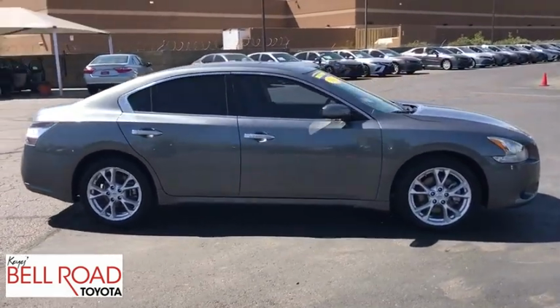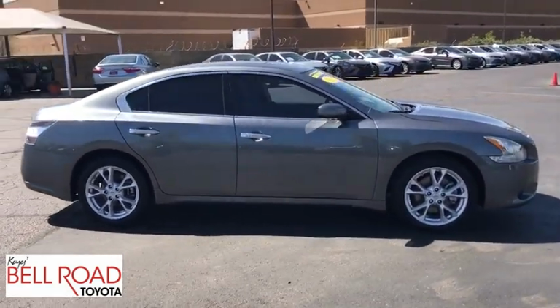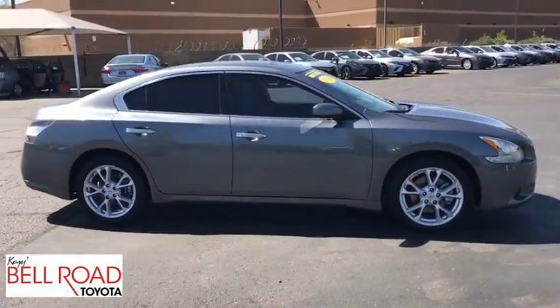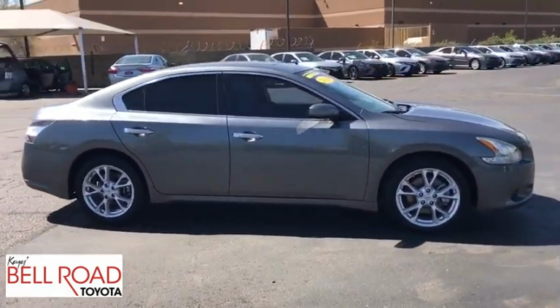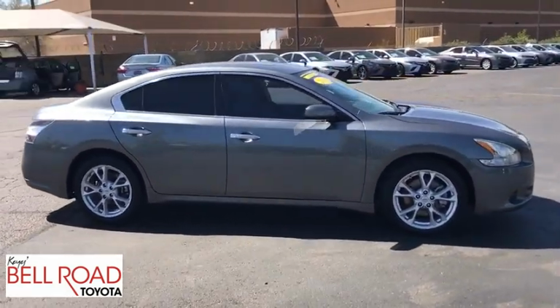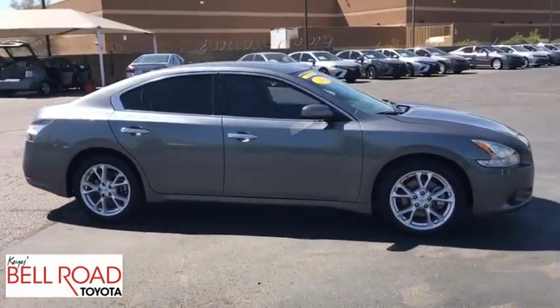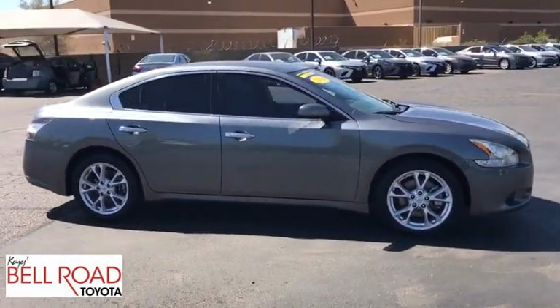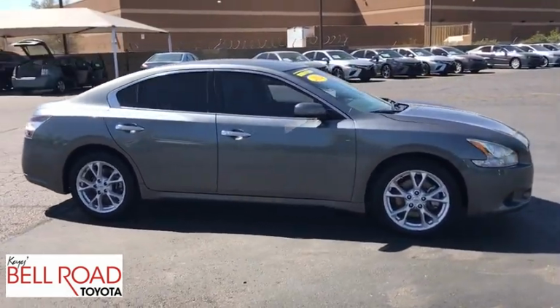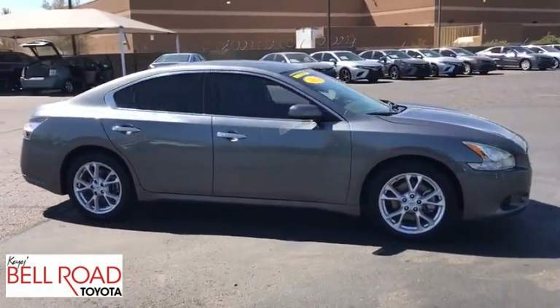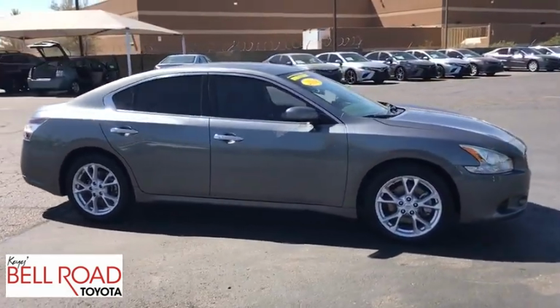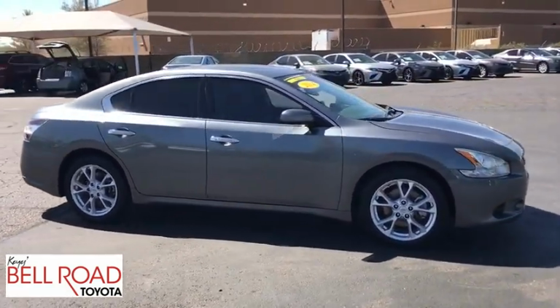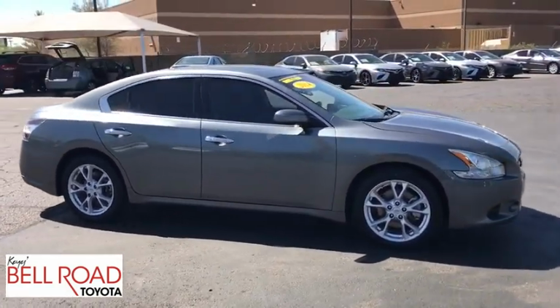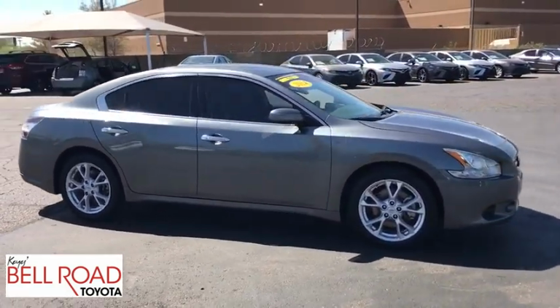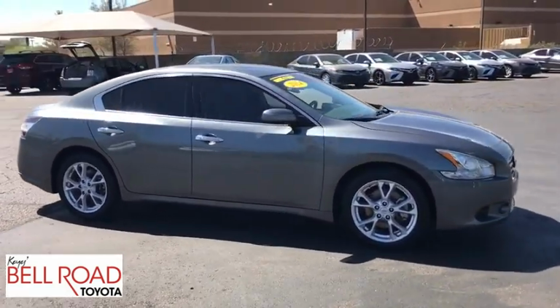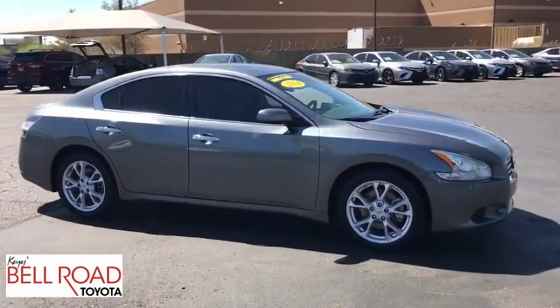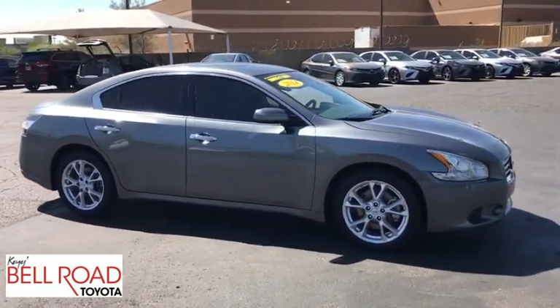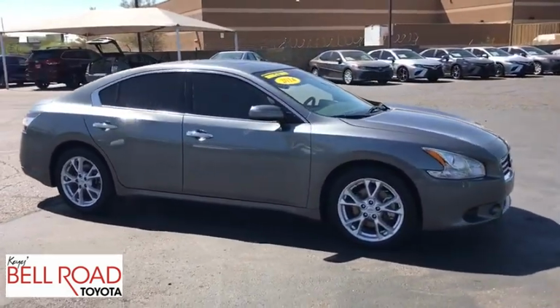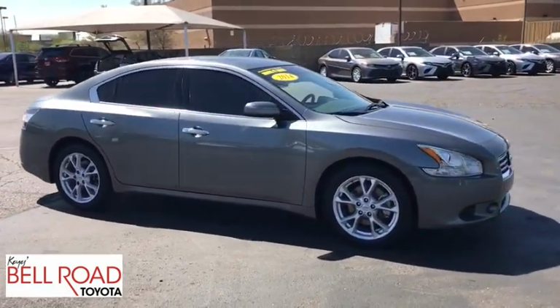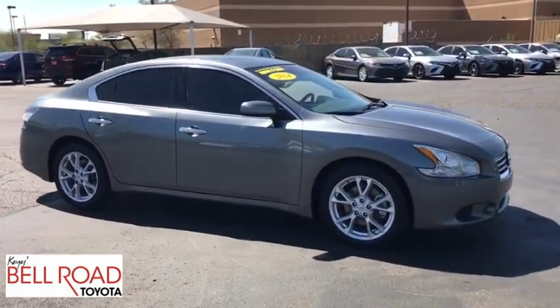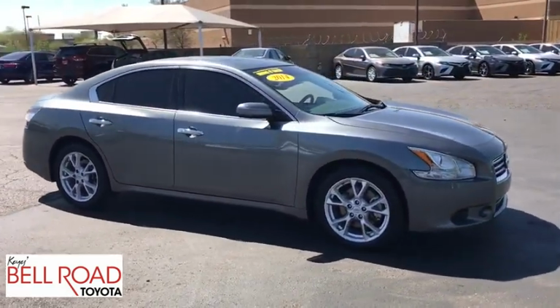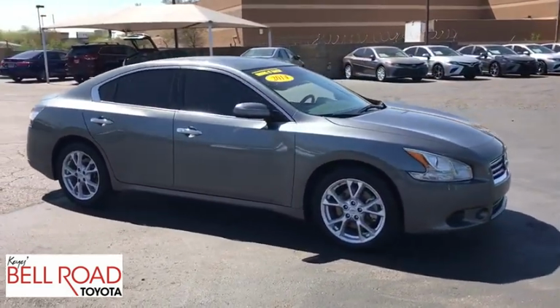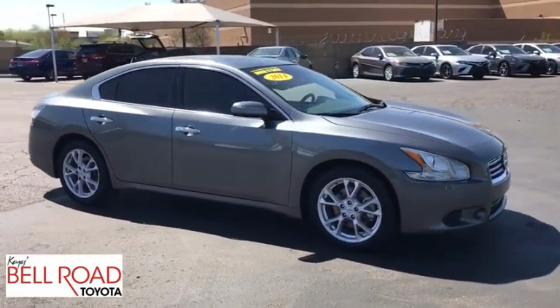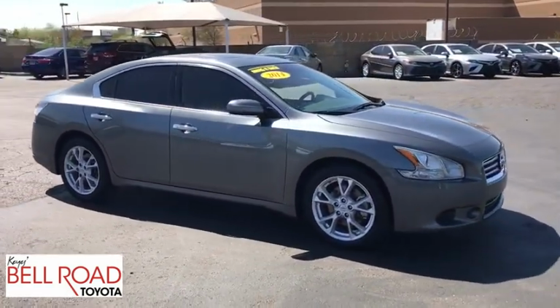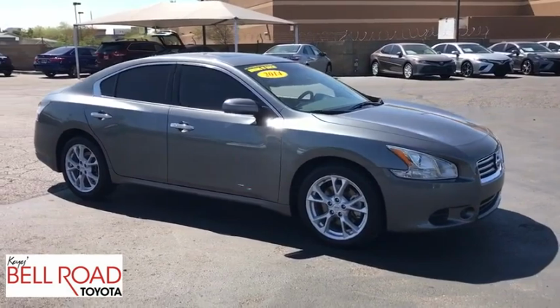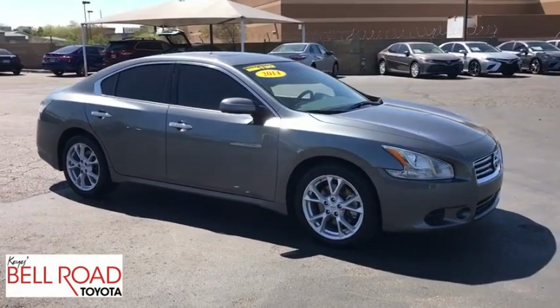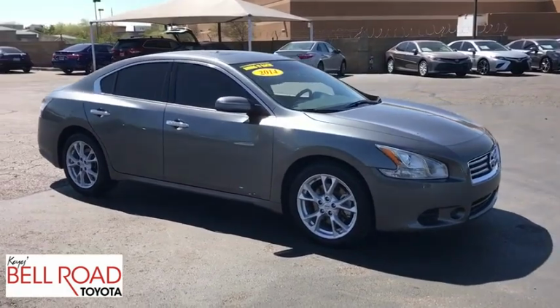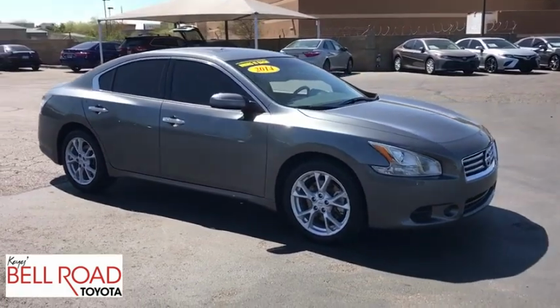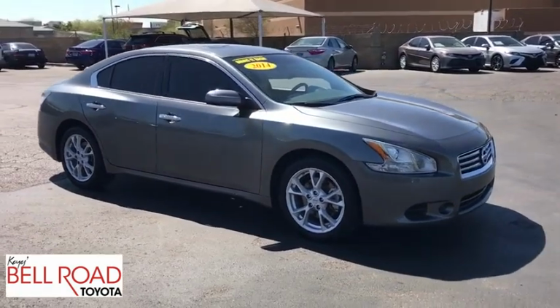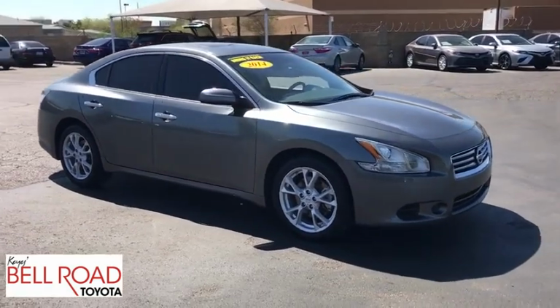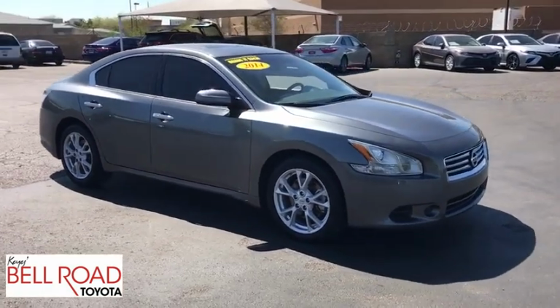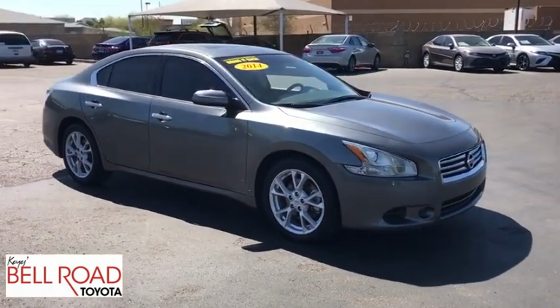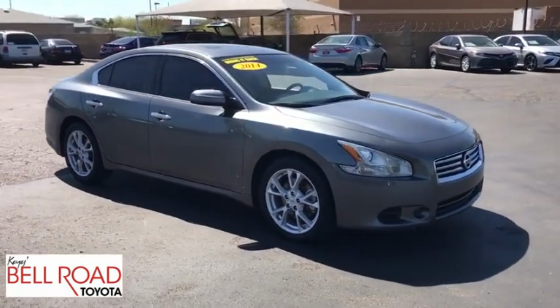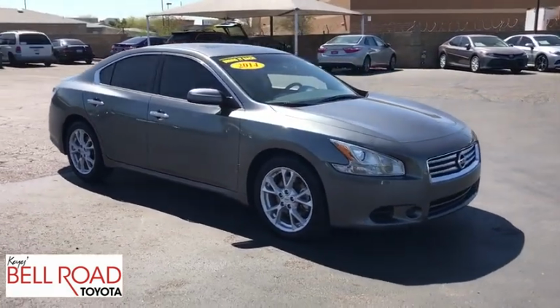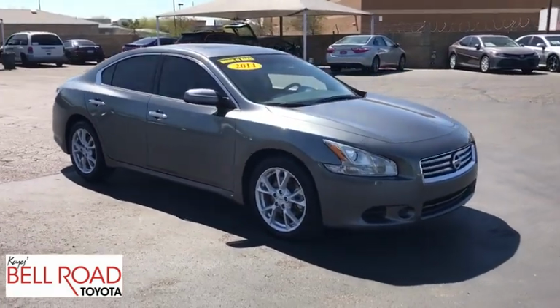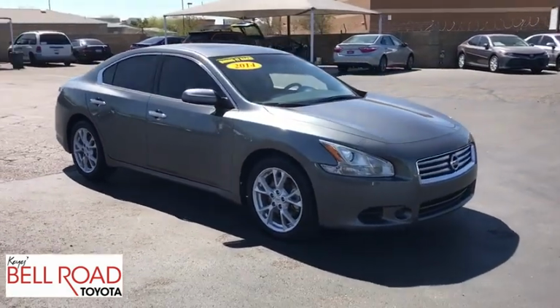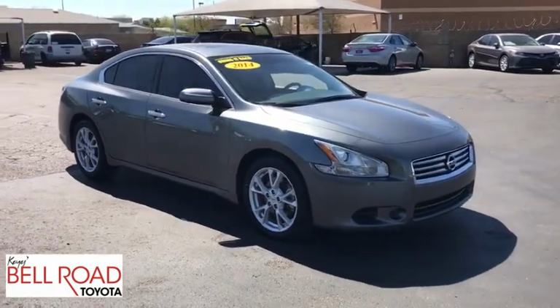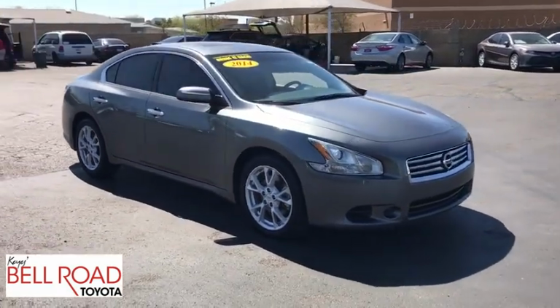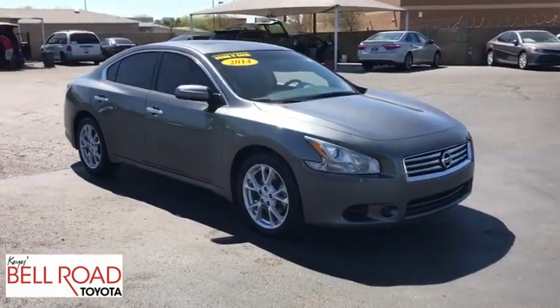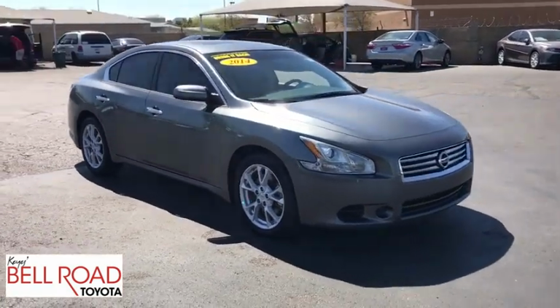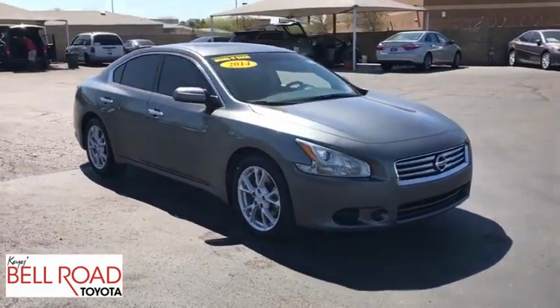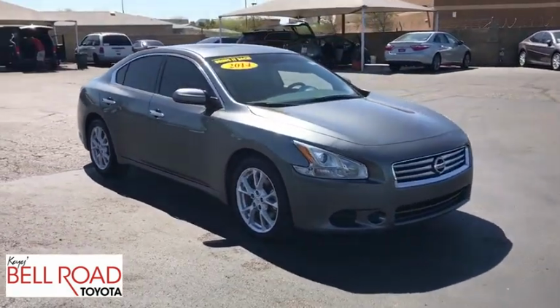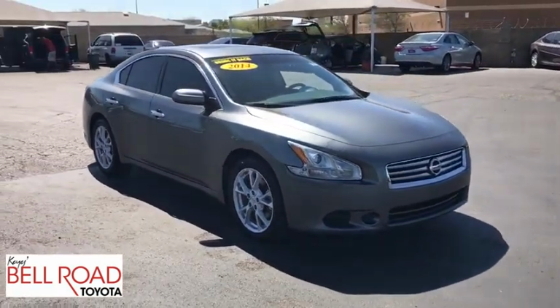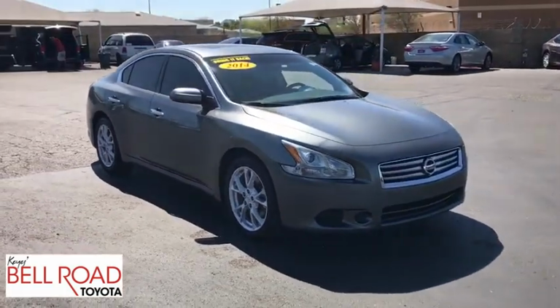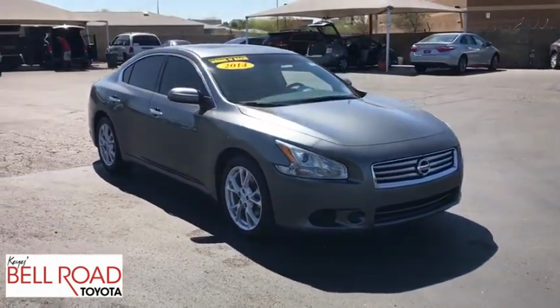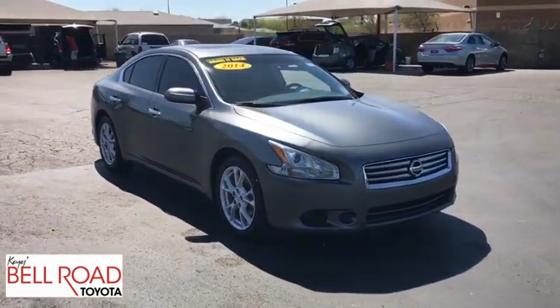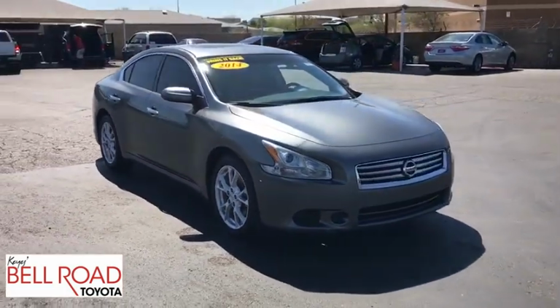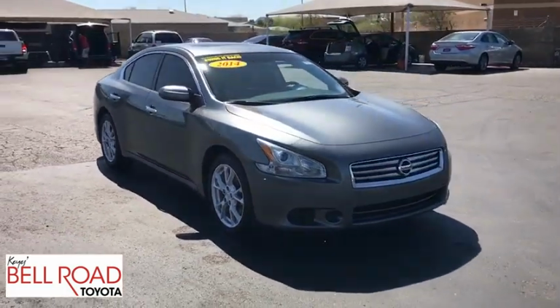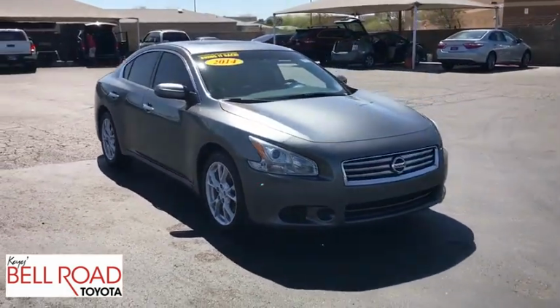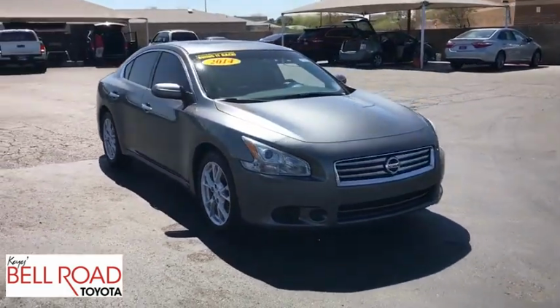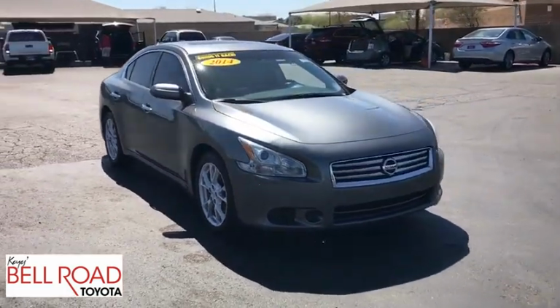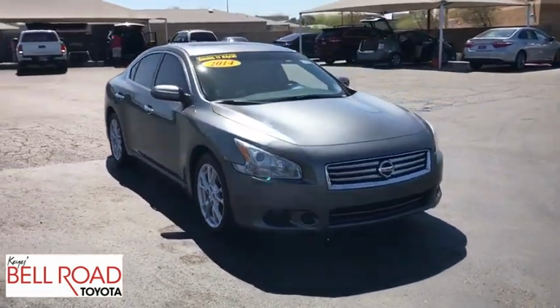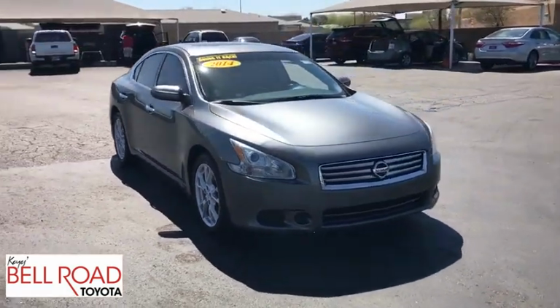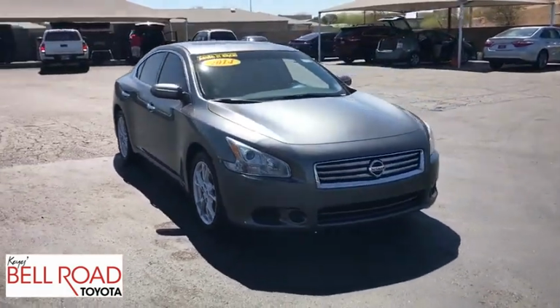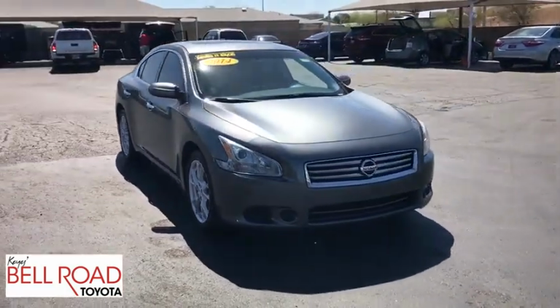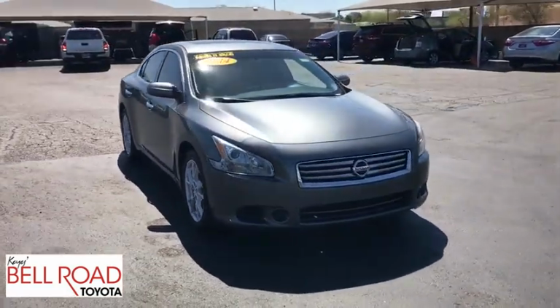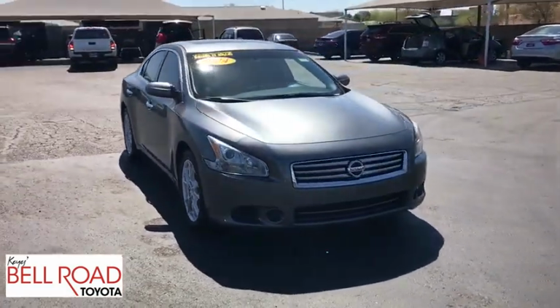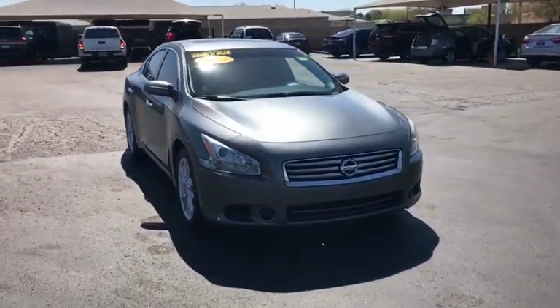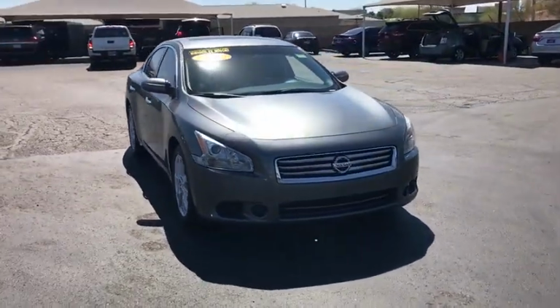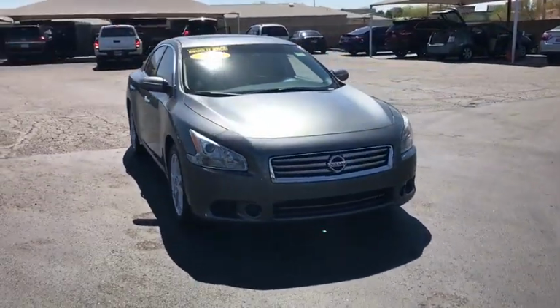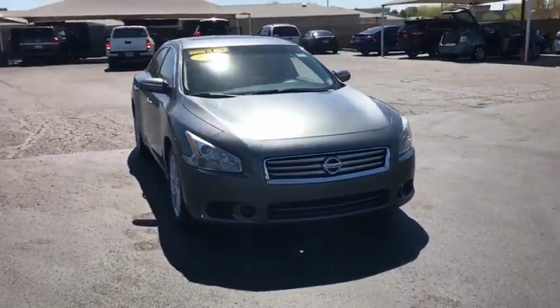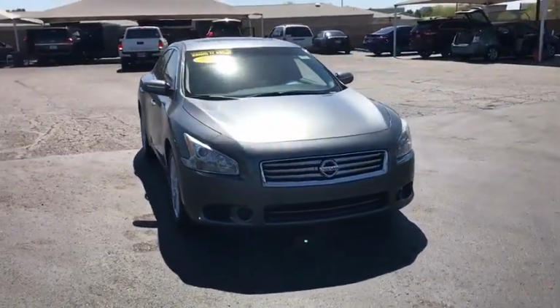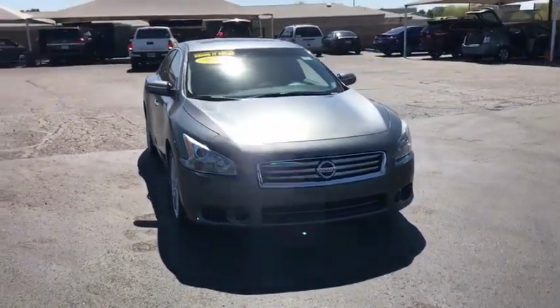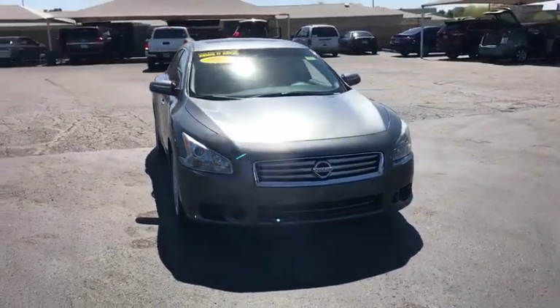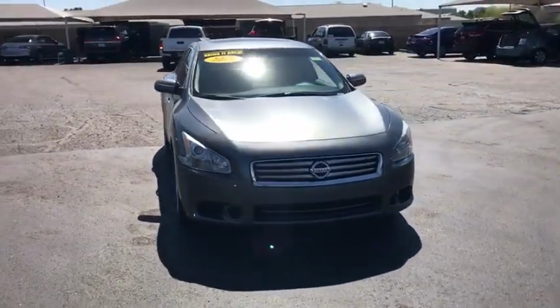Keyless entry, power passenger seat, CD changer, Bluetooth, leather wrapped steering wheel, adjustable steering wheel, and power steering.